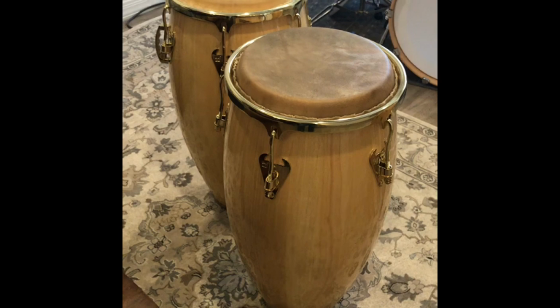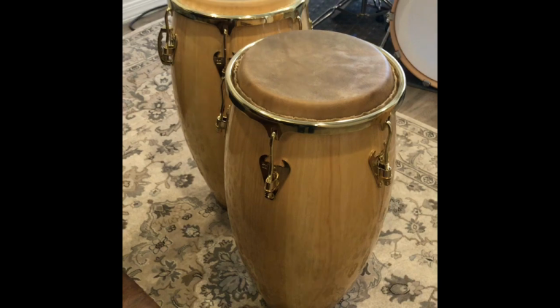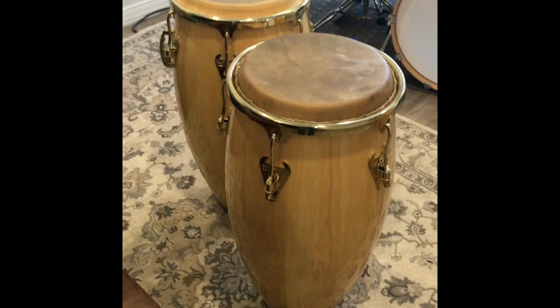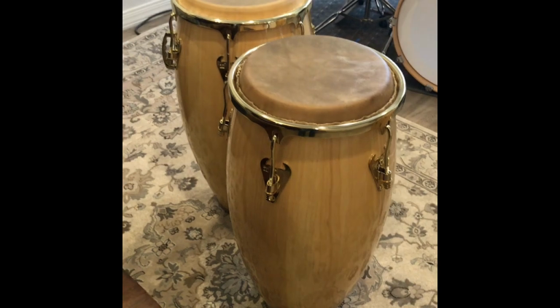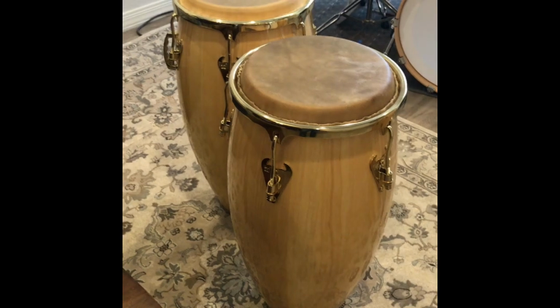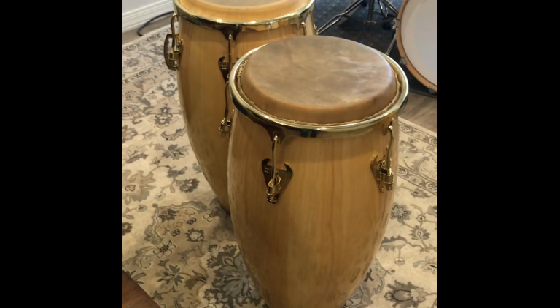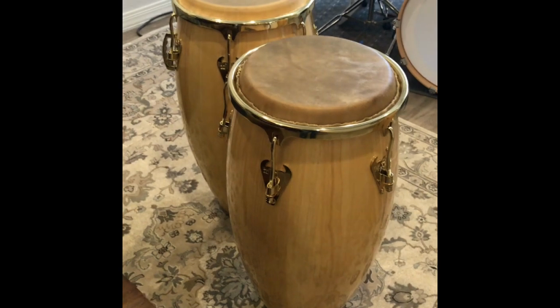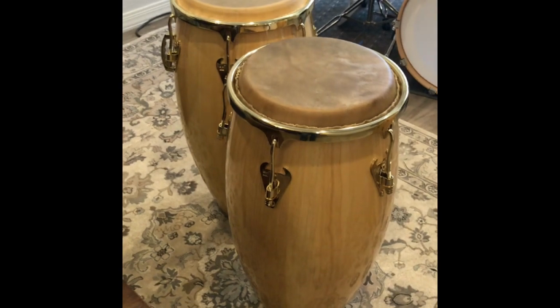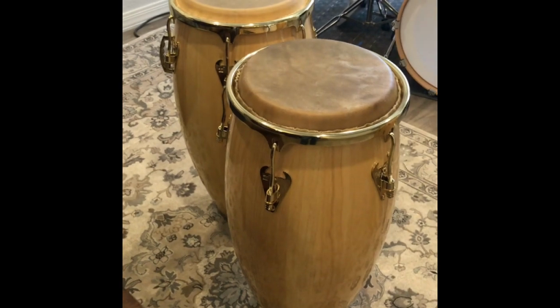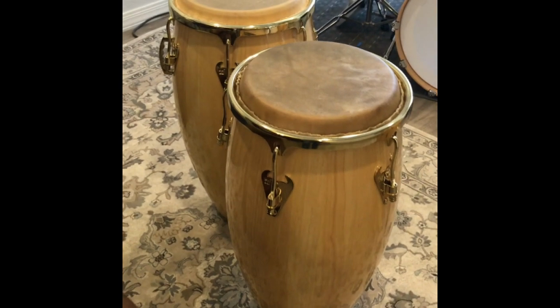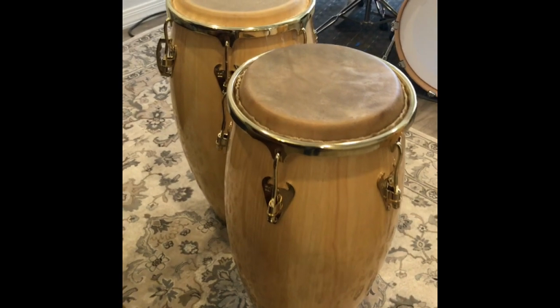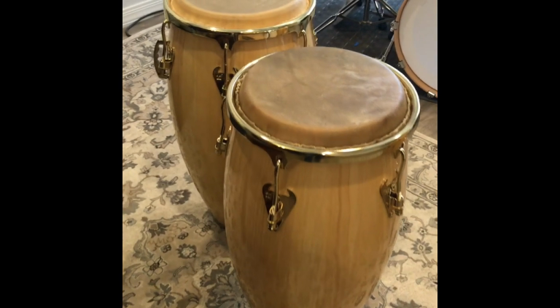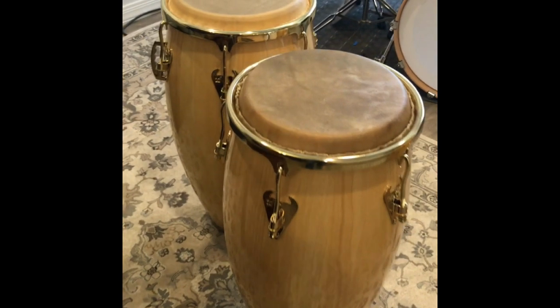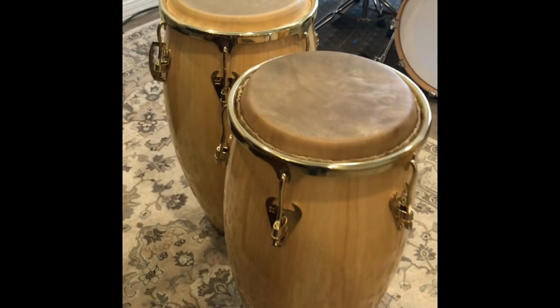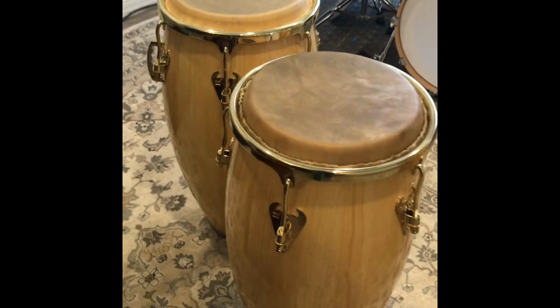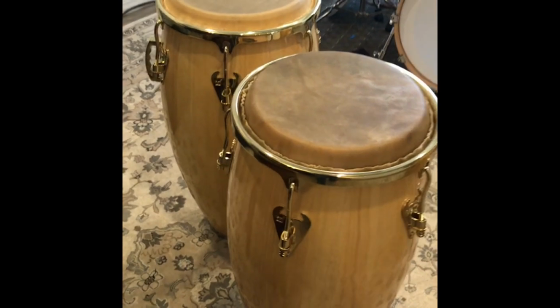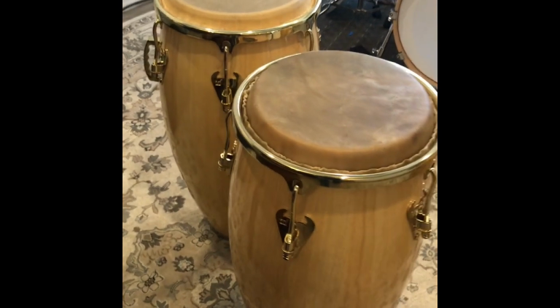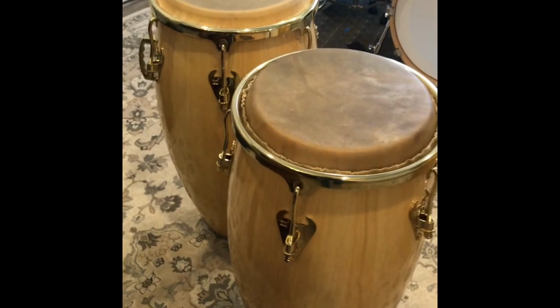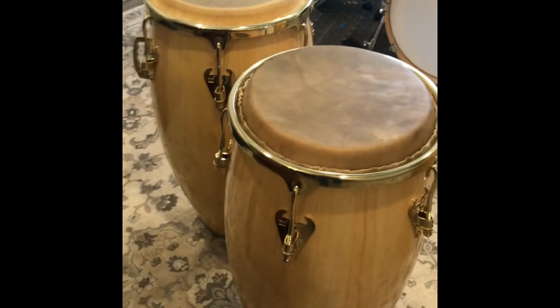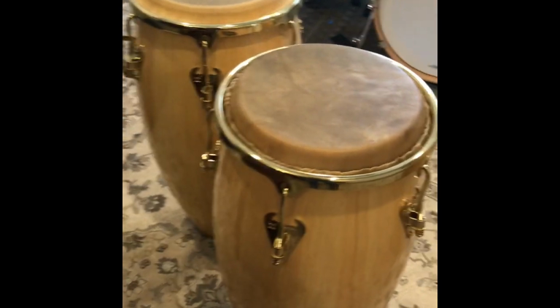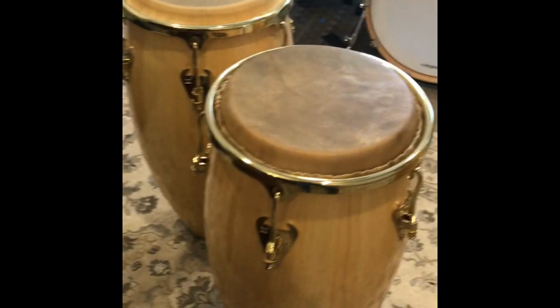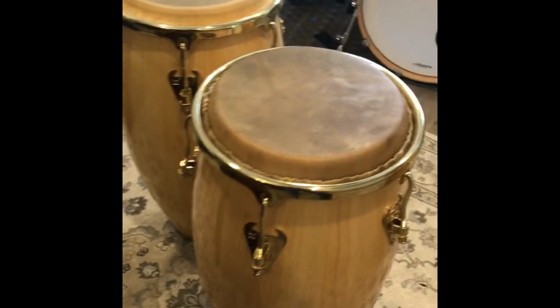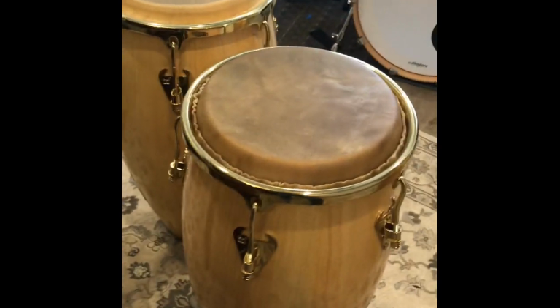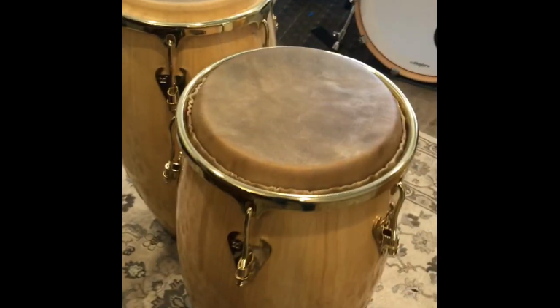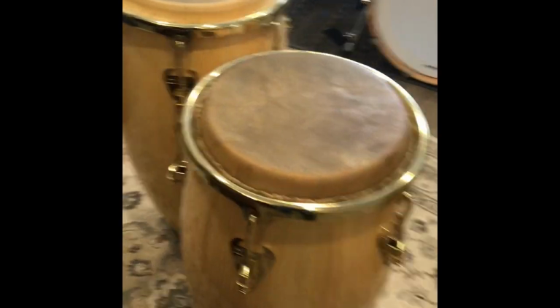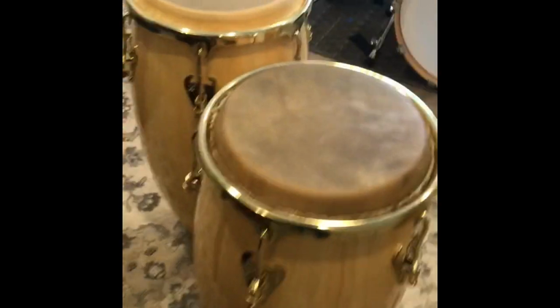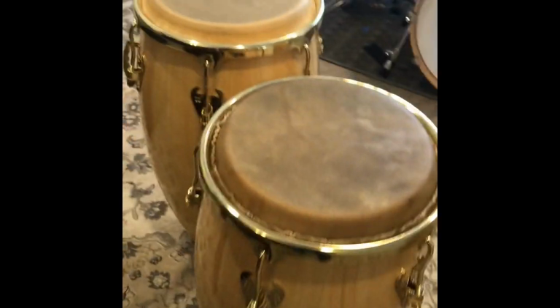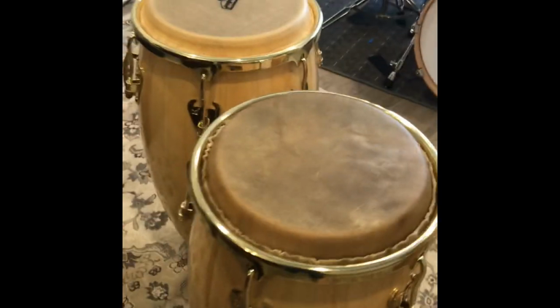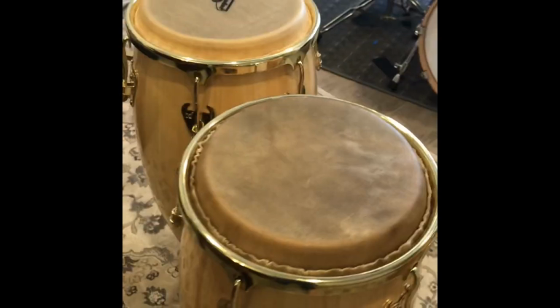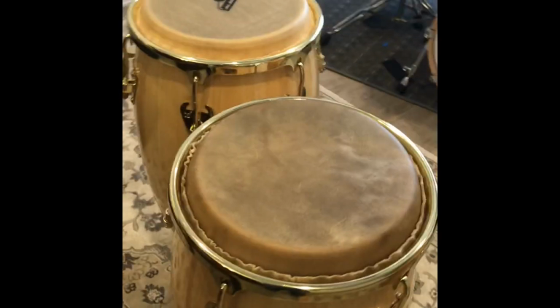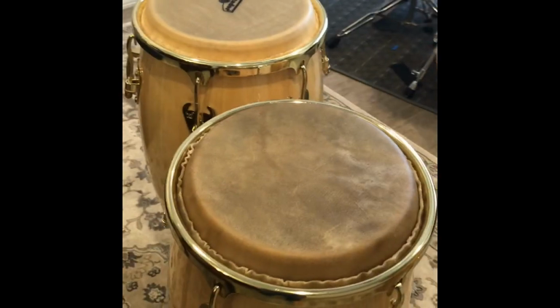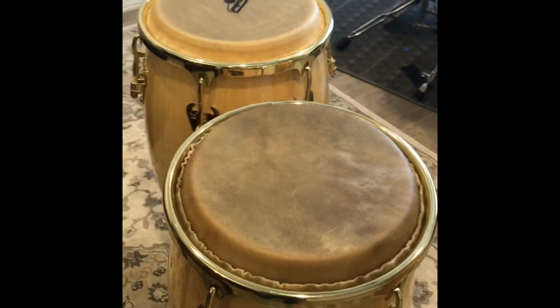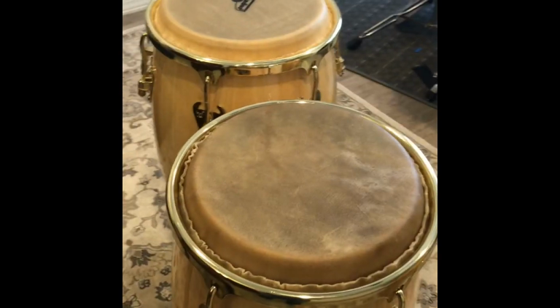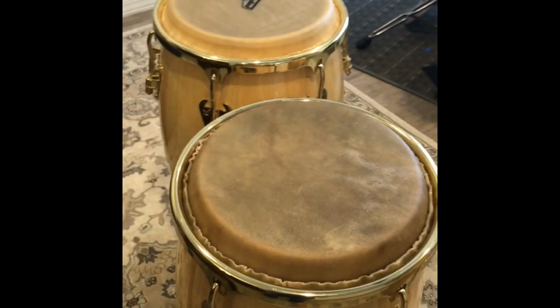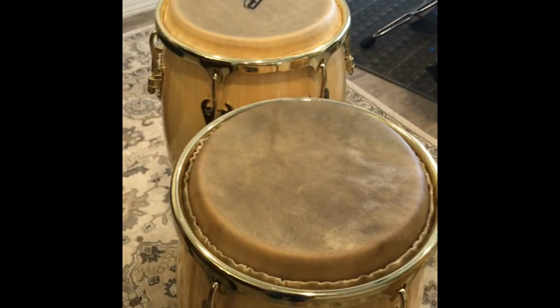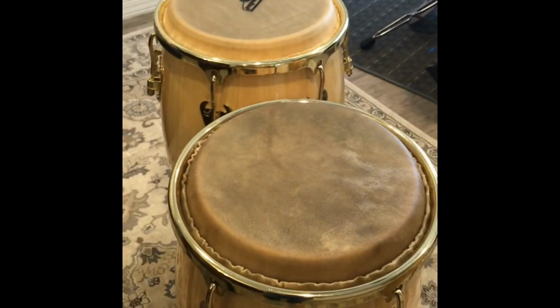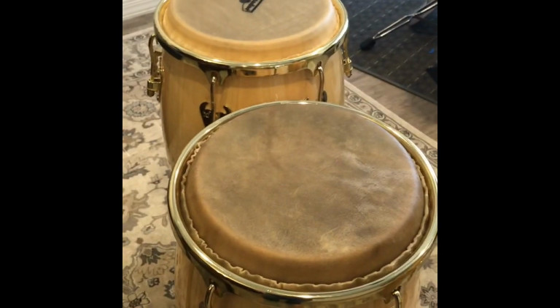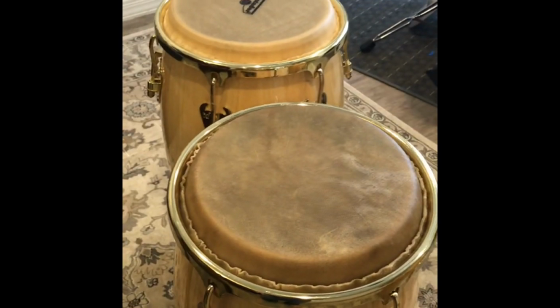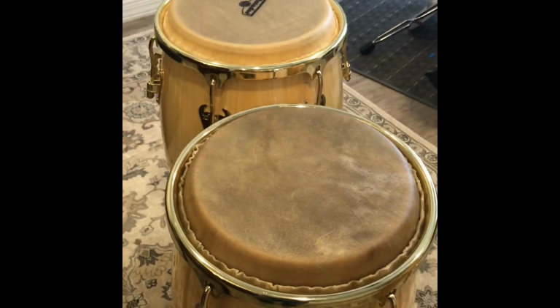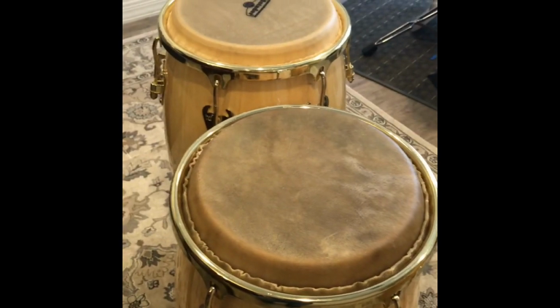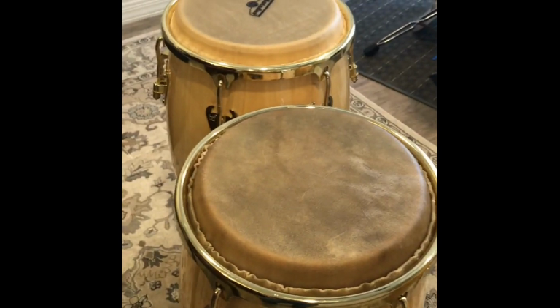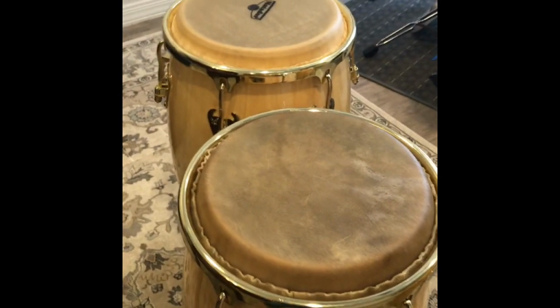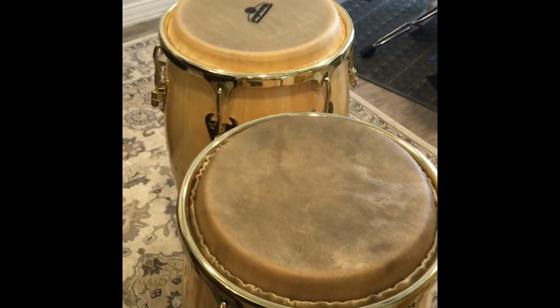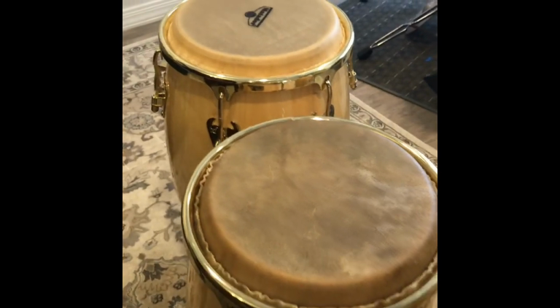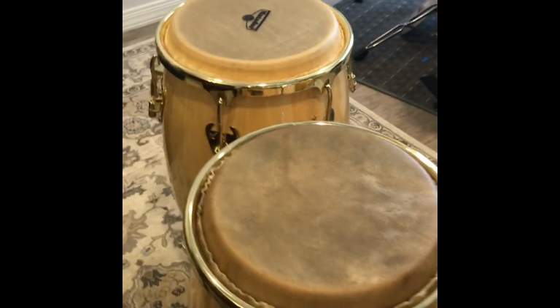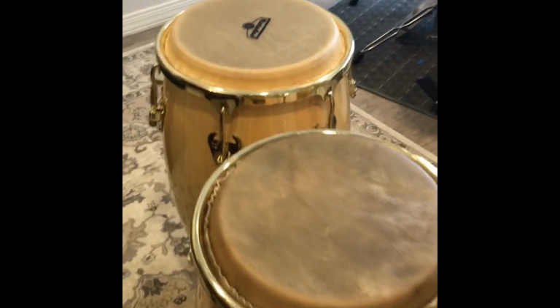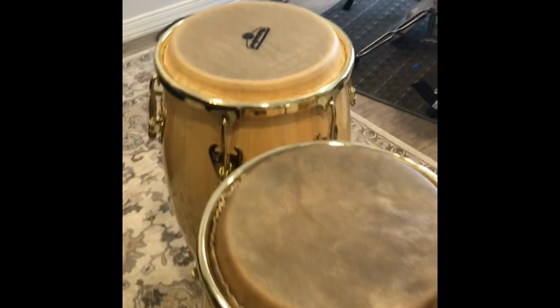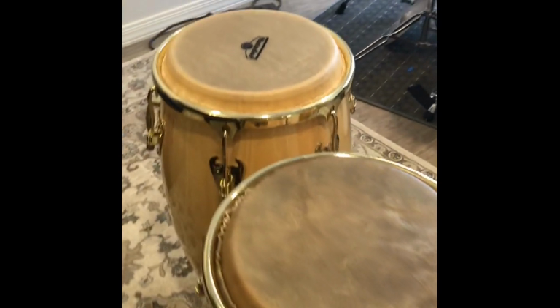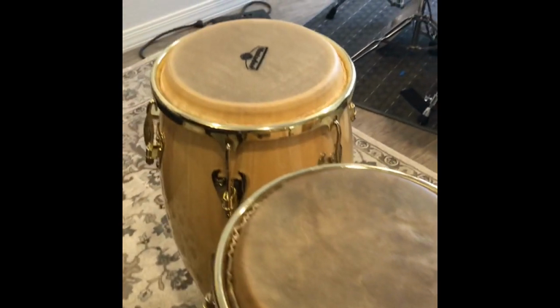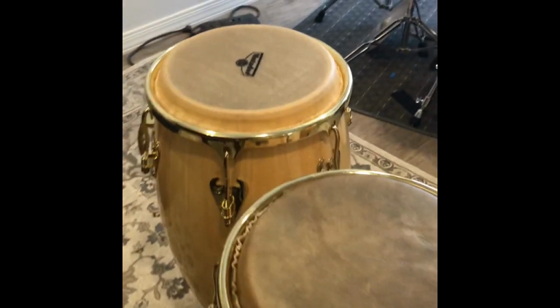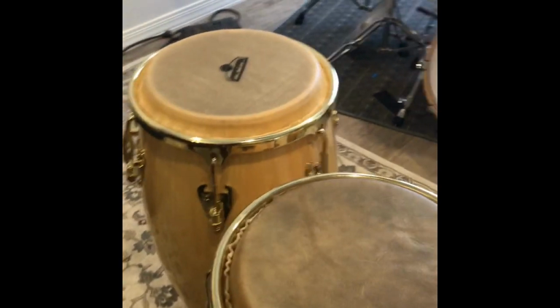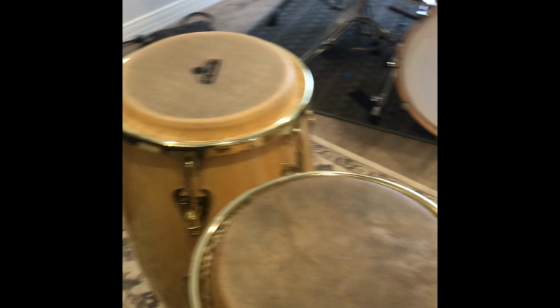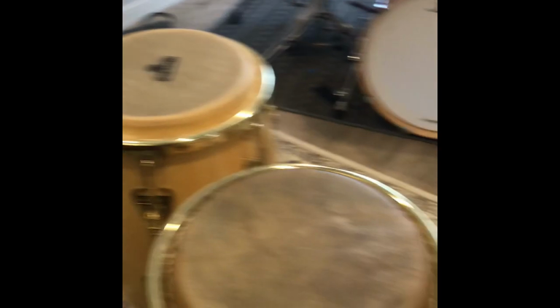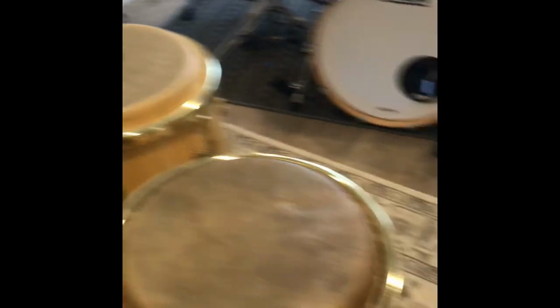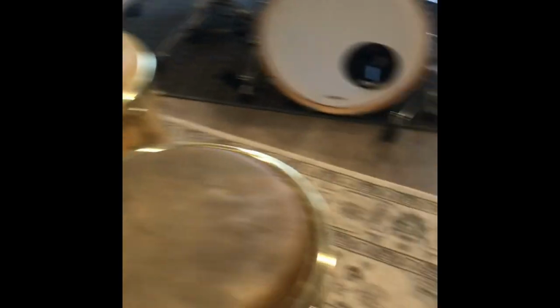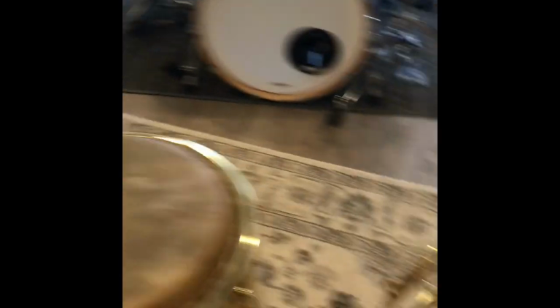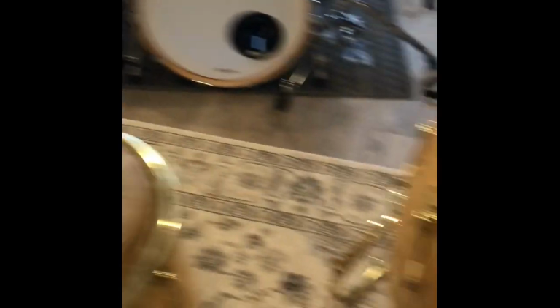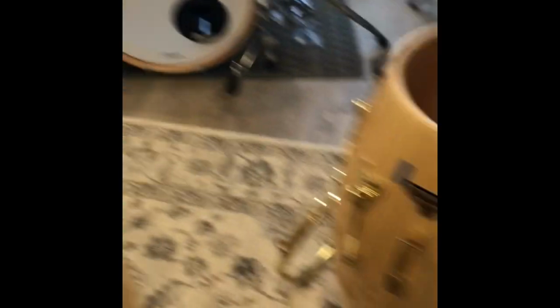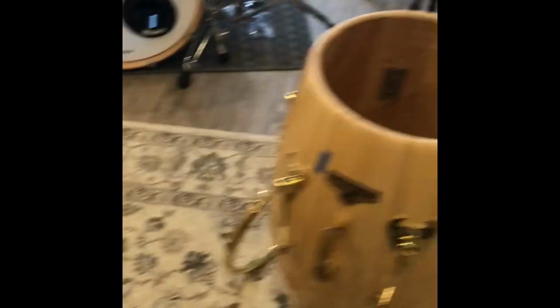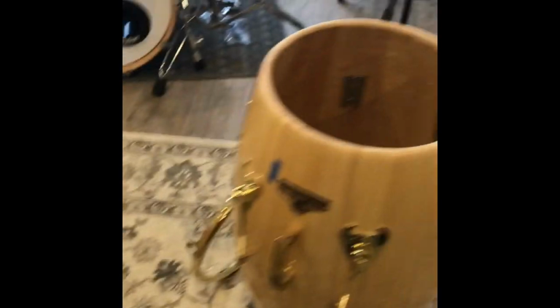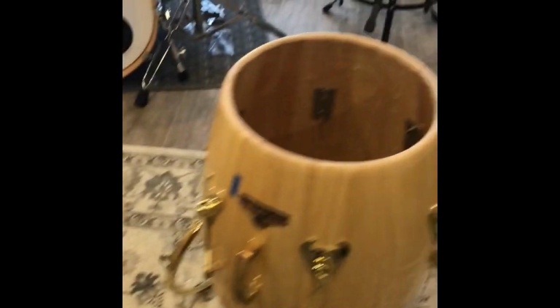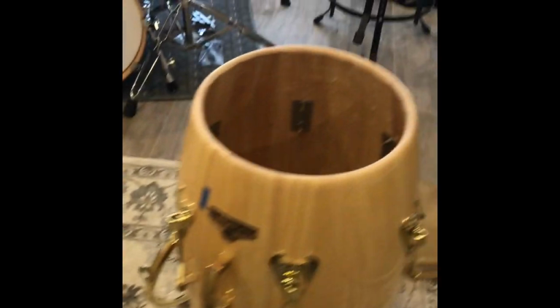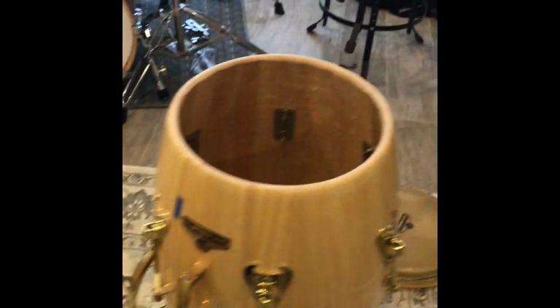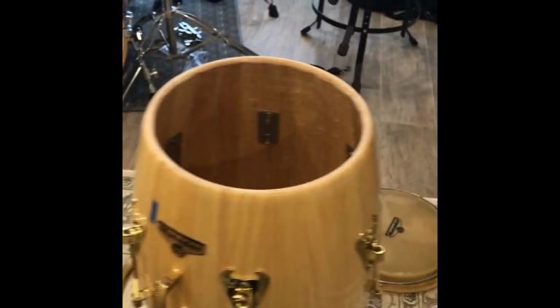I'm going to do a video tutorial on putting conga heads on the old-fashioned way.